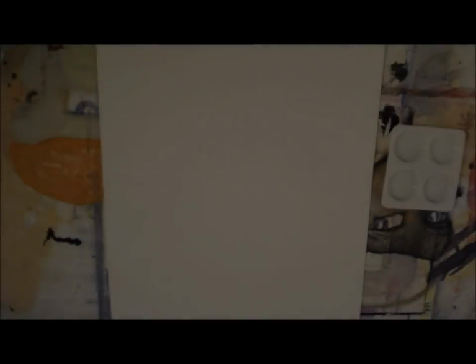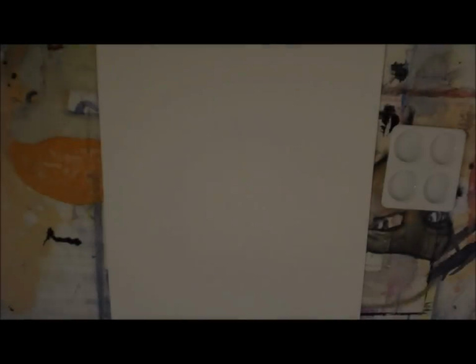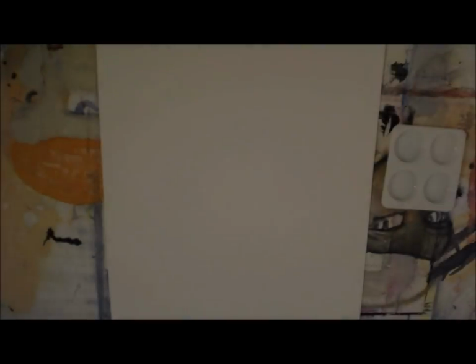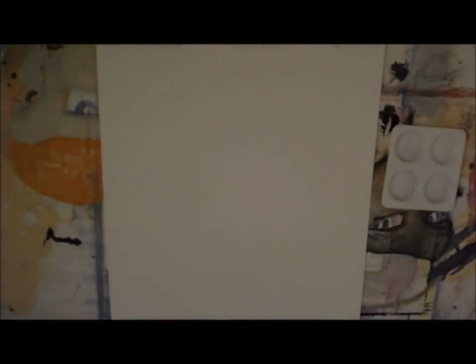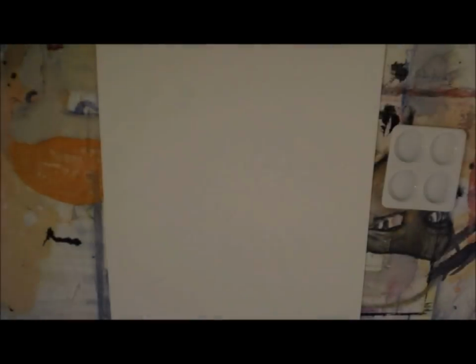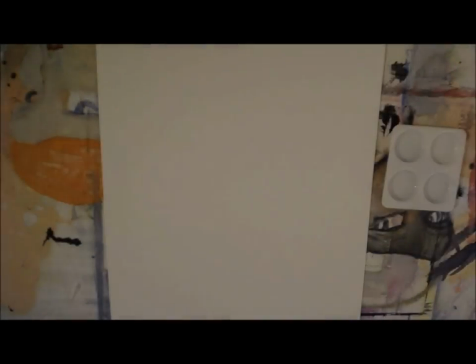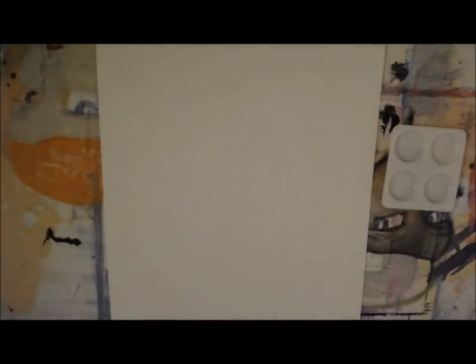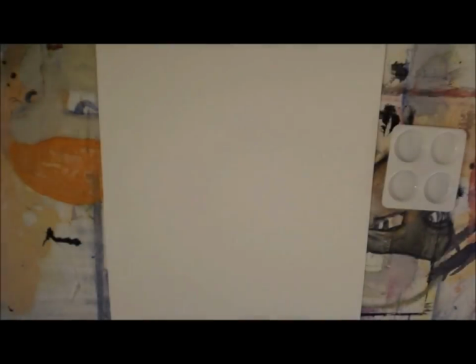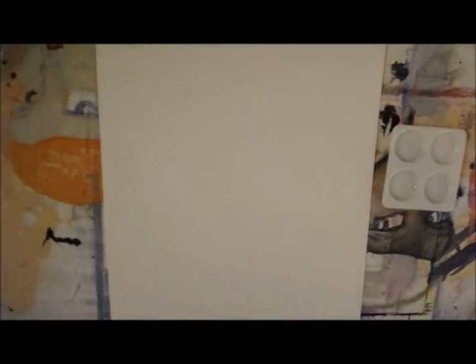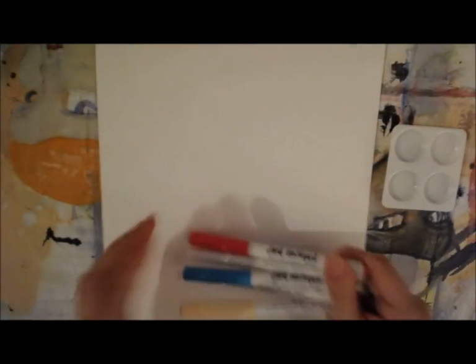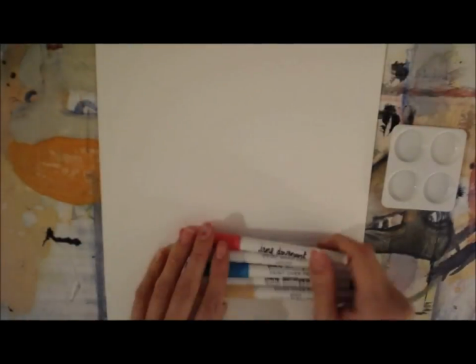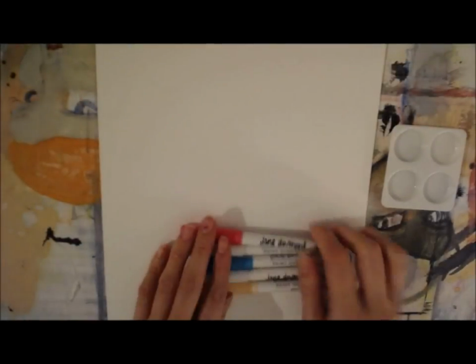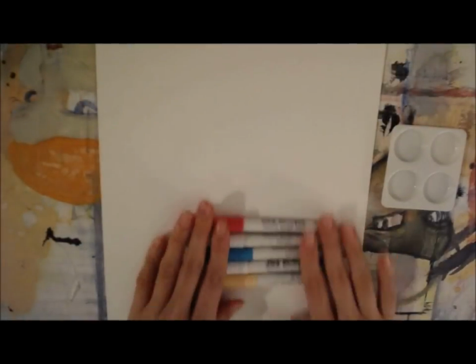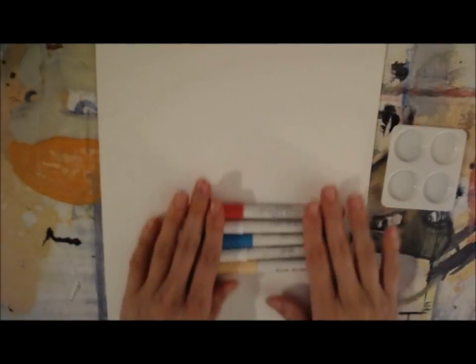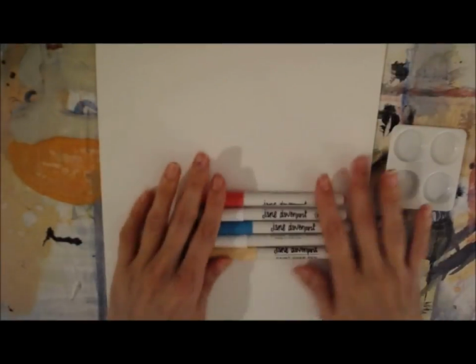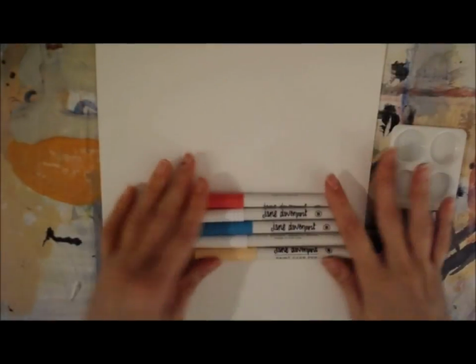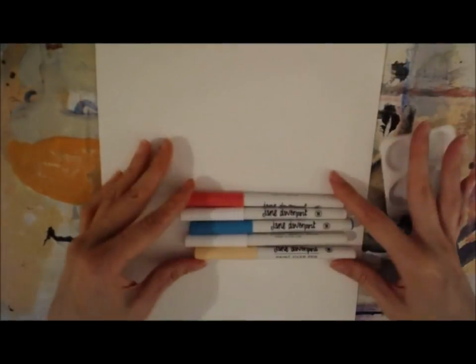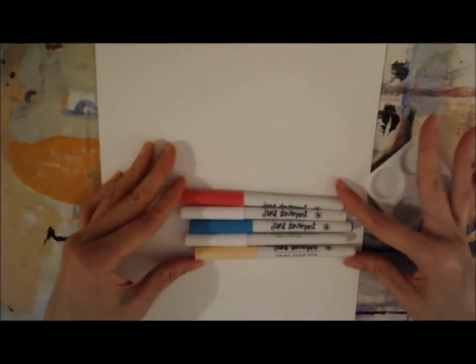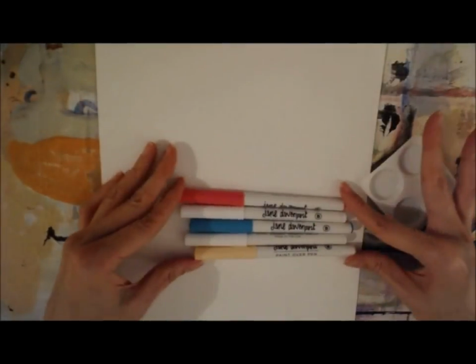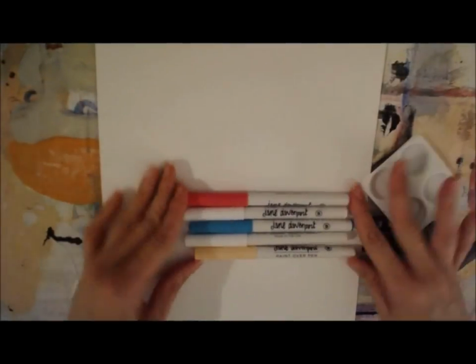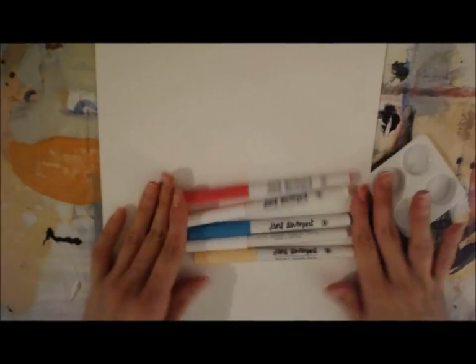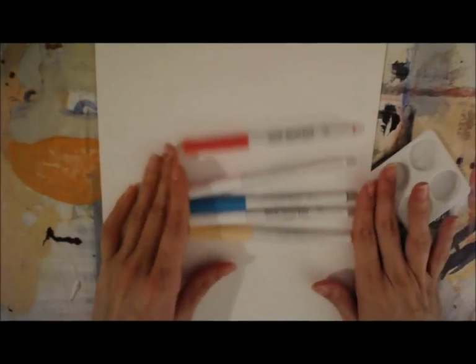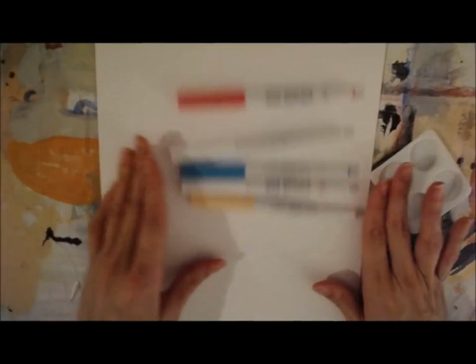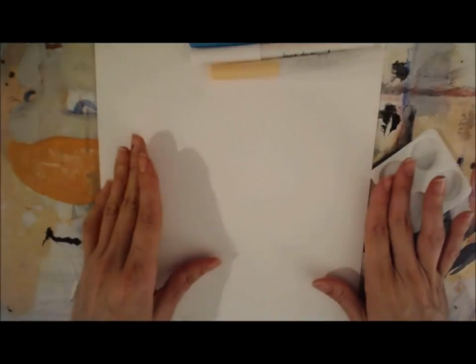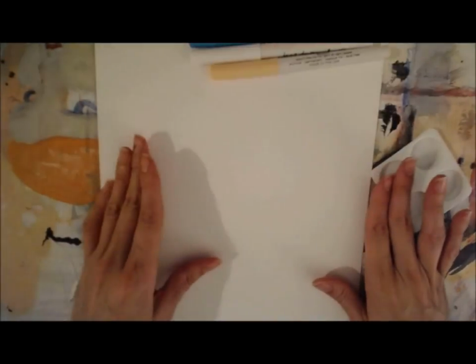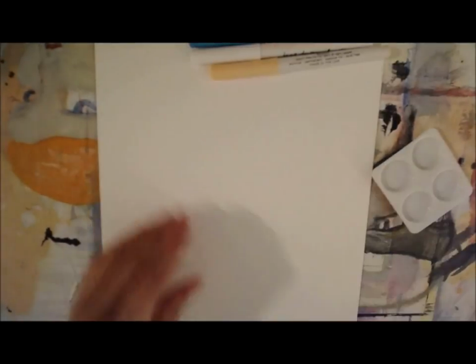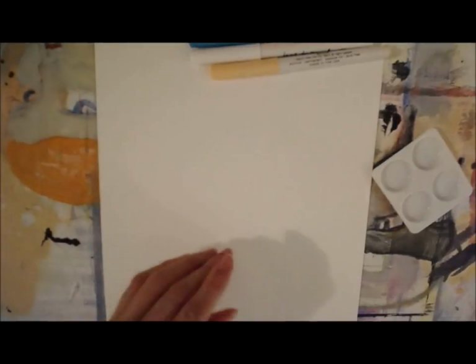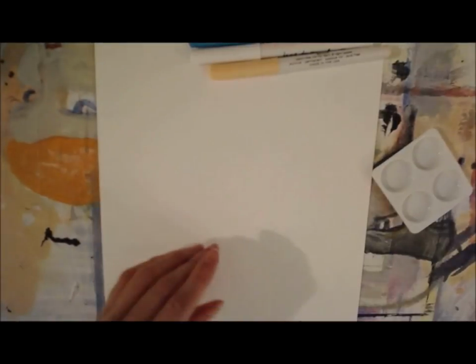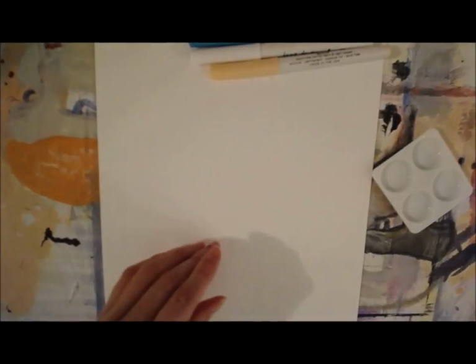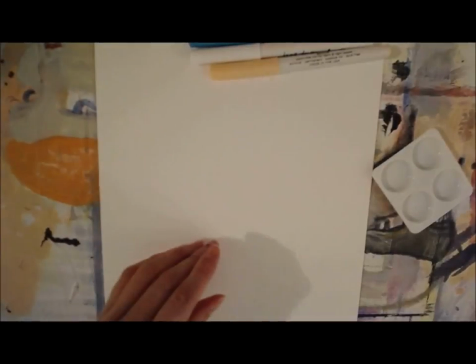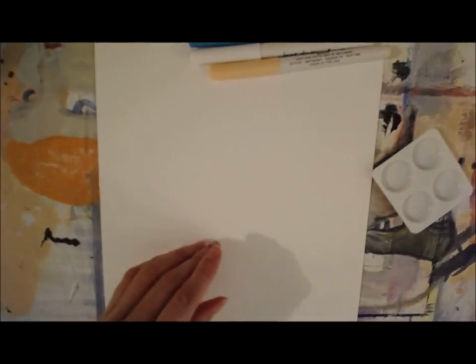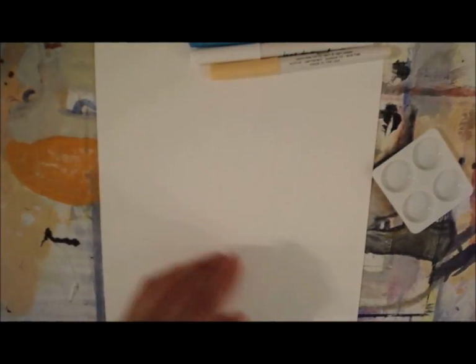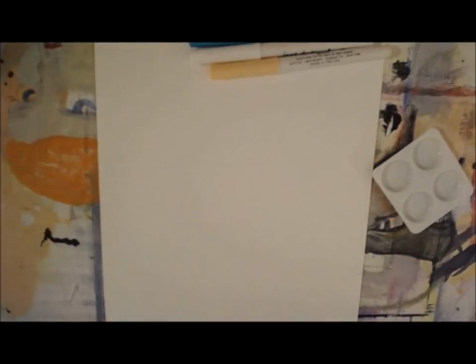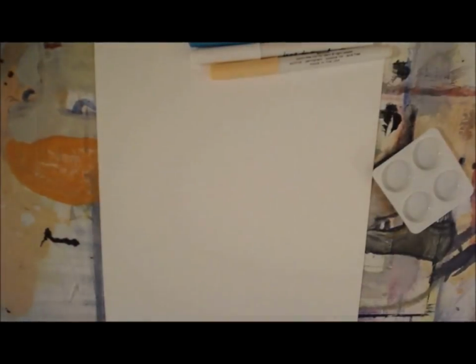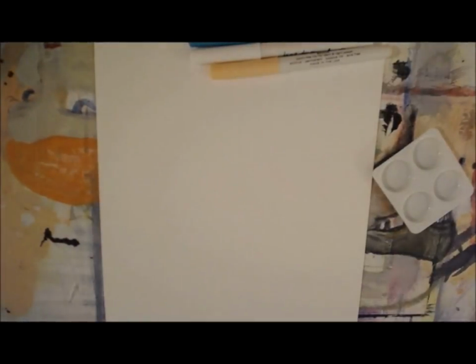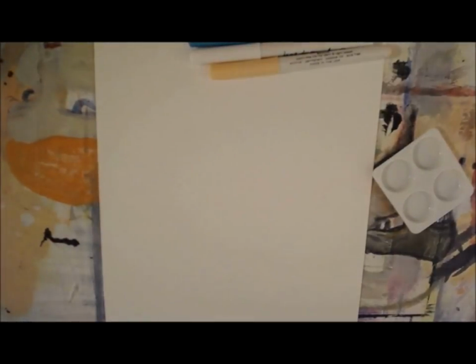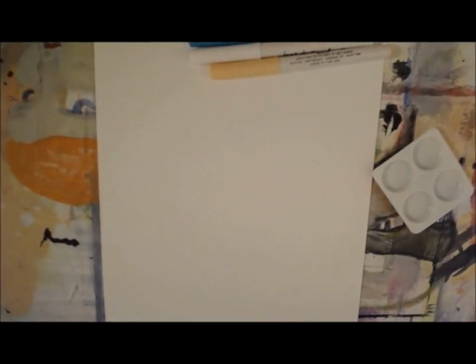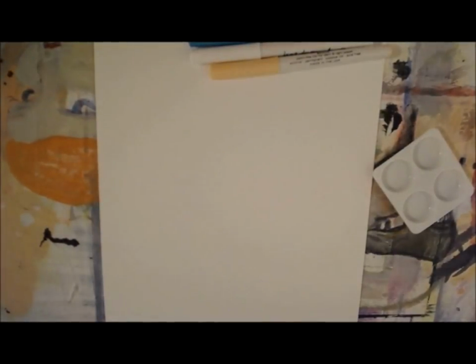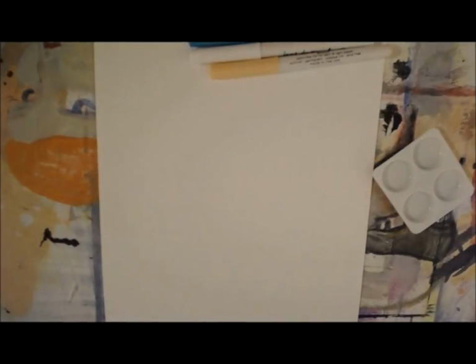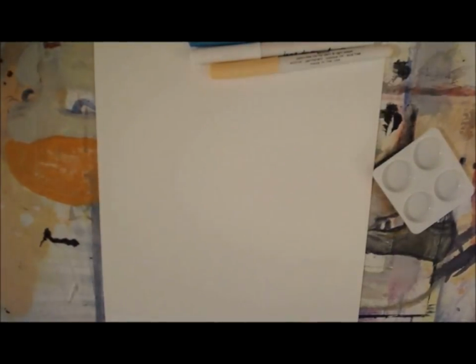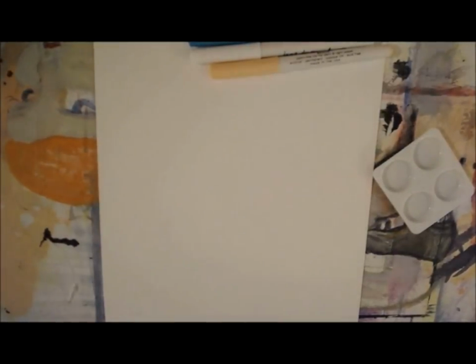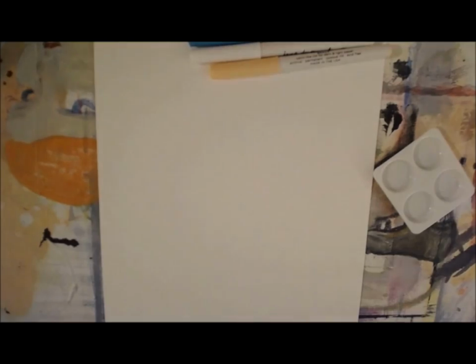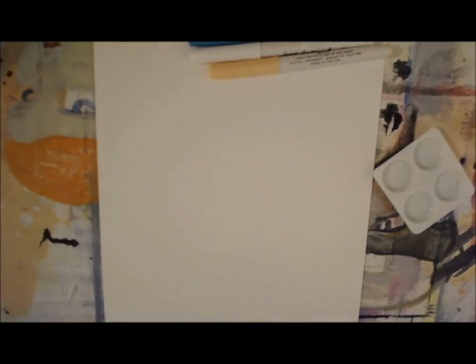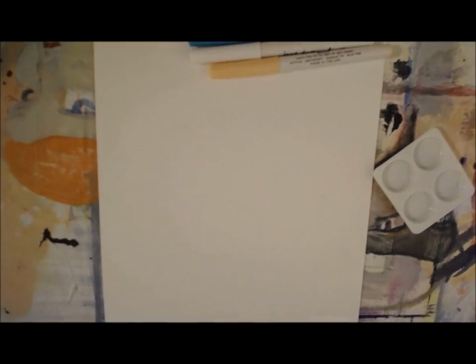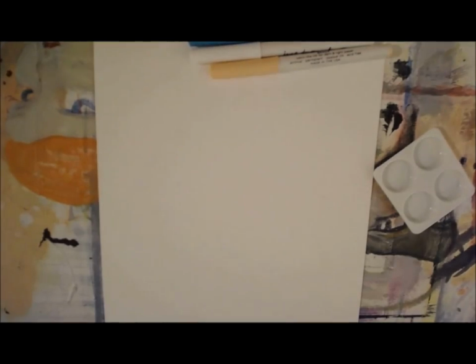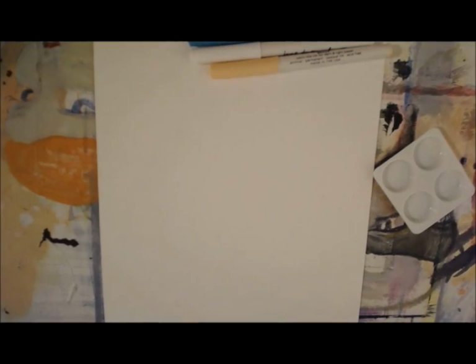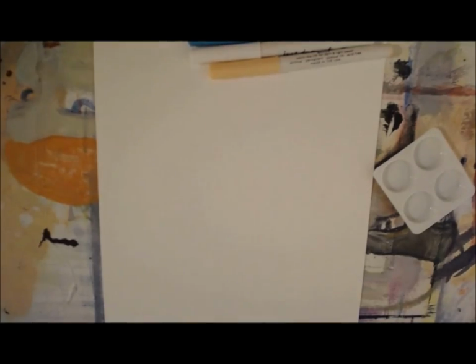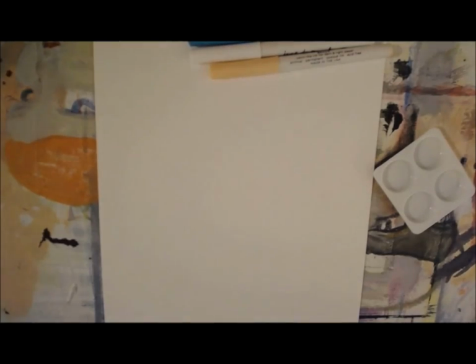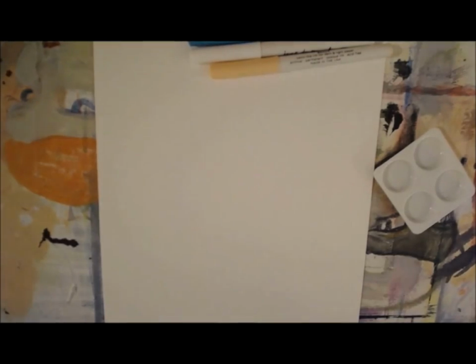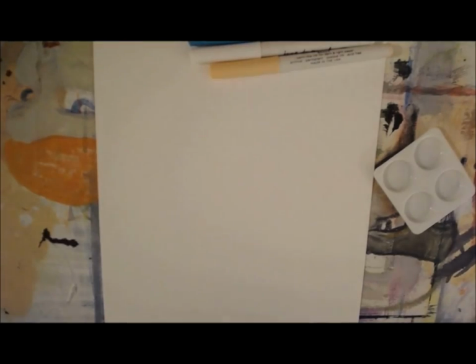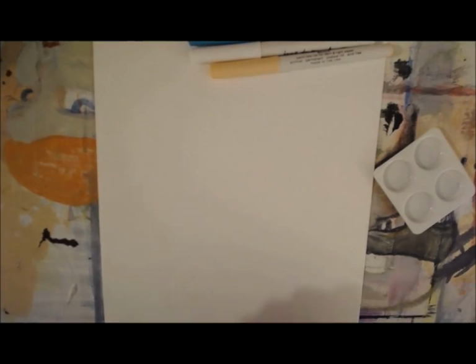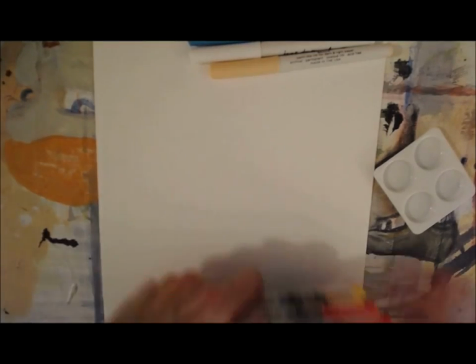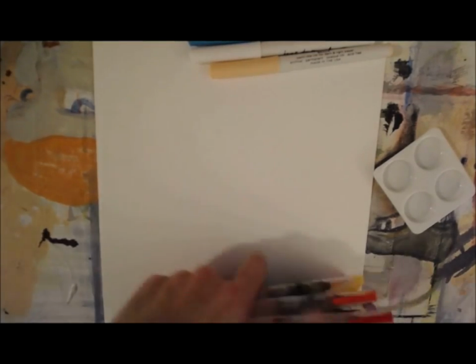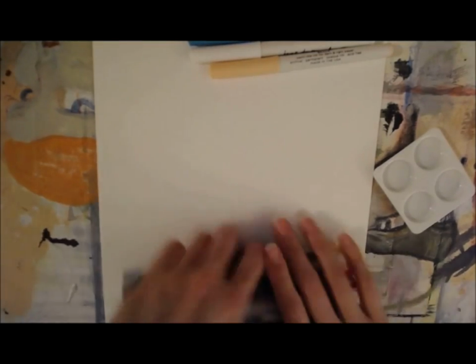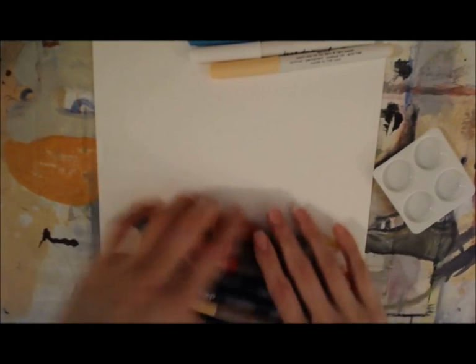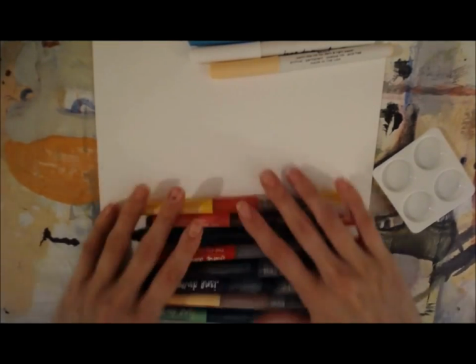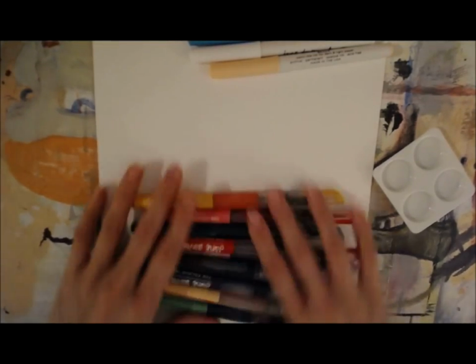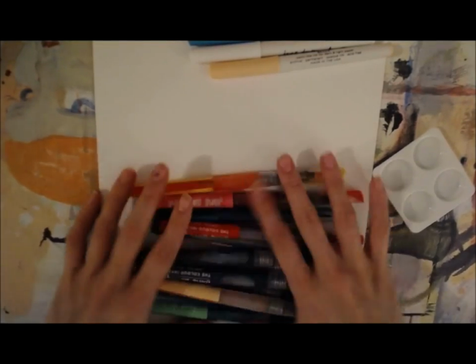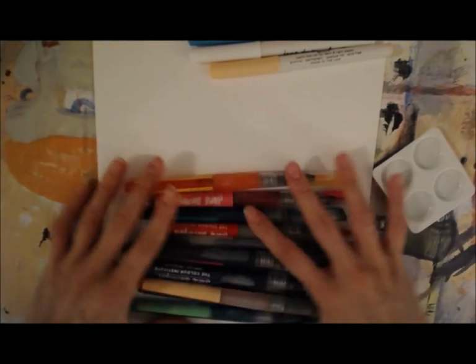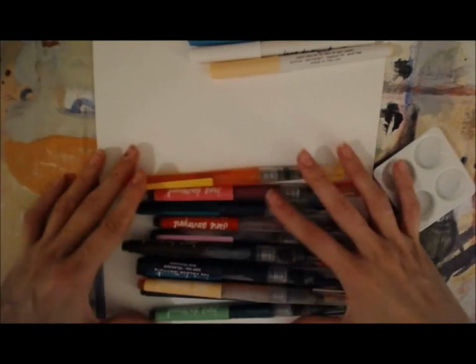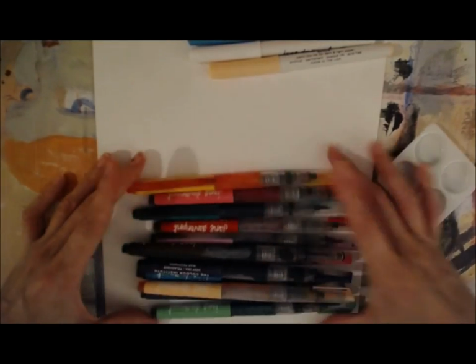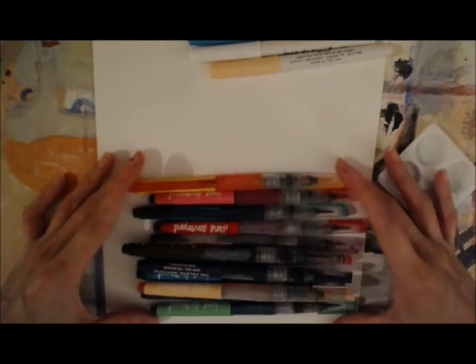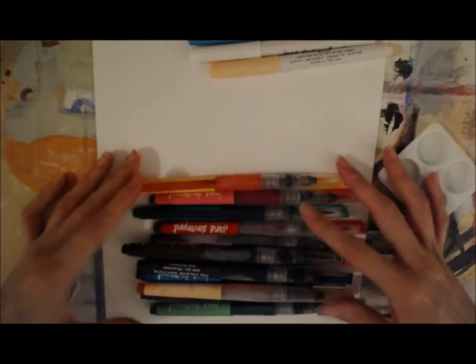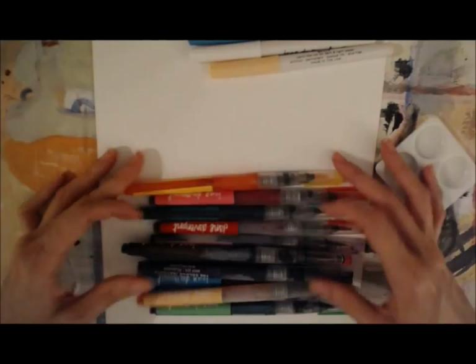Hi everyone! I wanted to share with you a mixed media page using all Jane Davenport merchandise today.